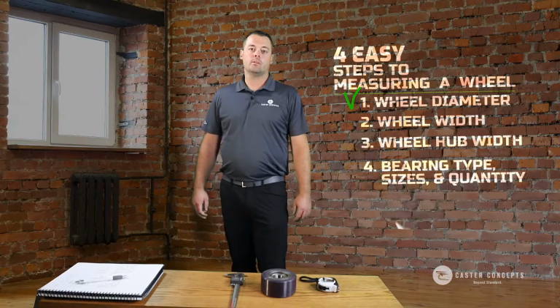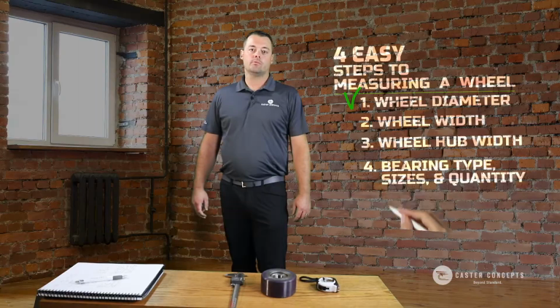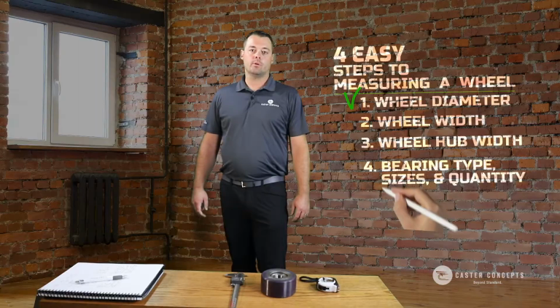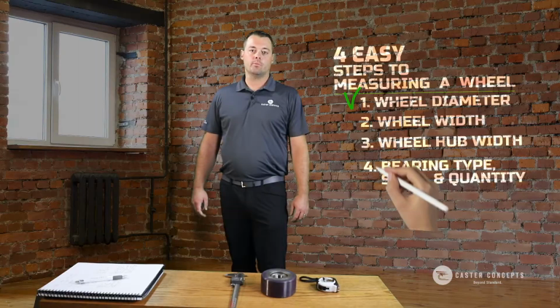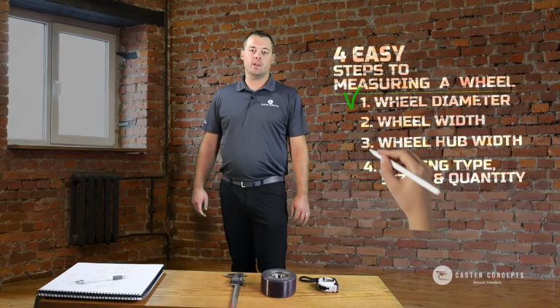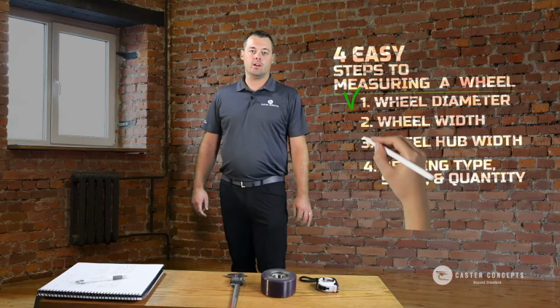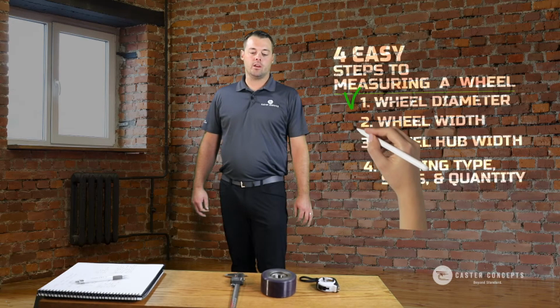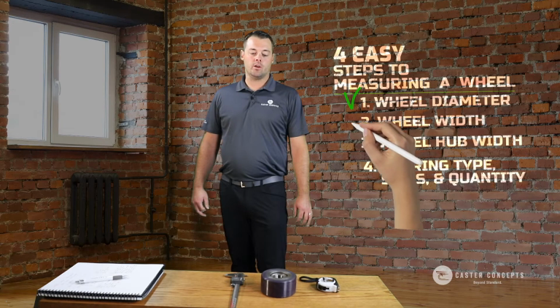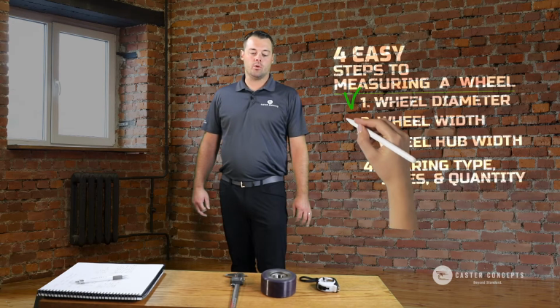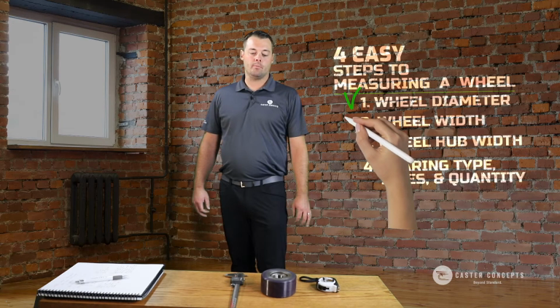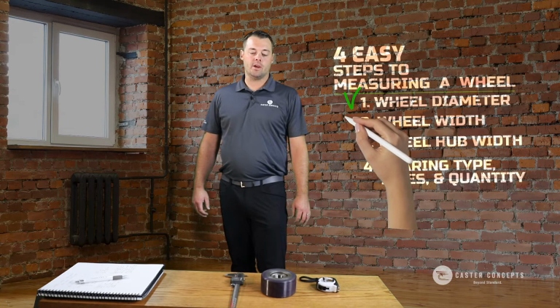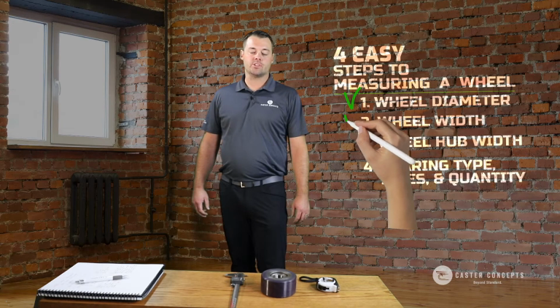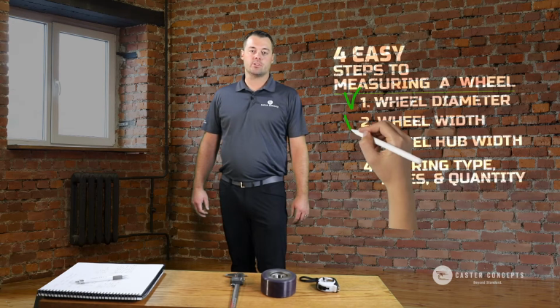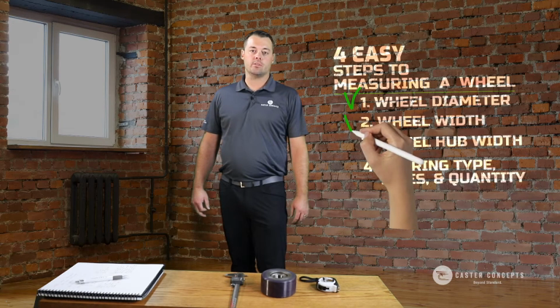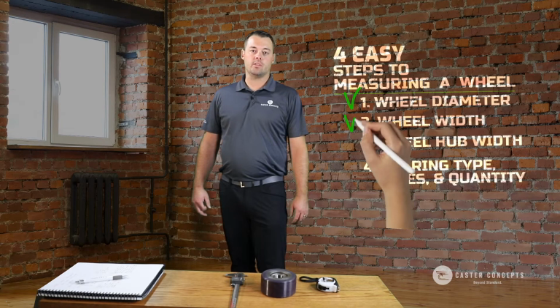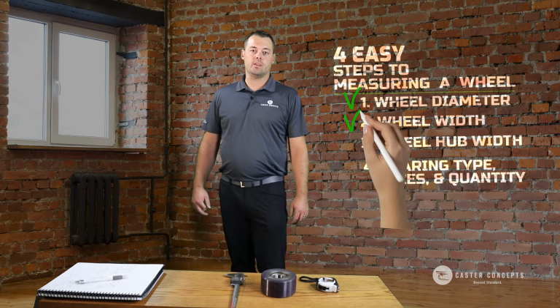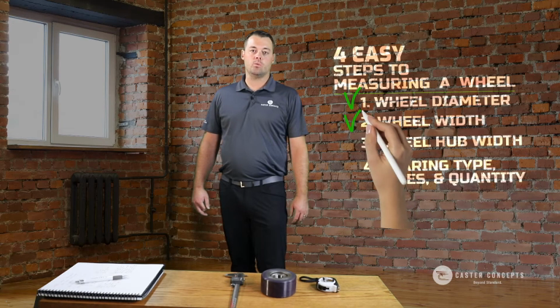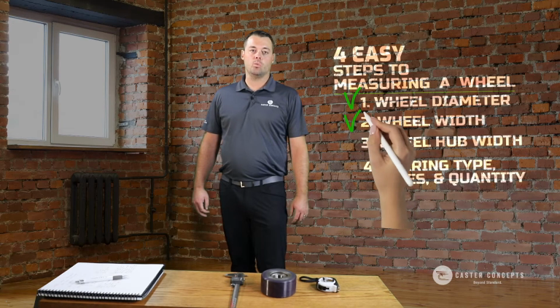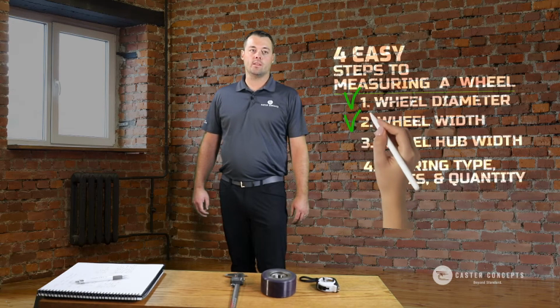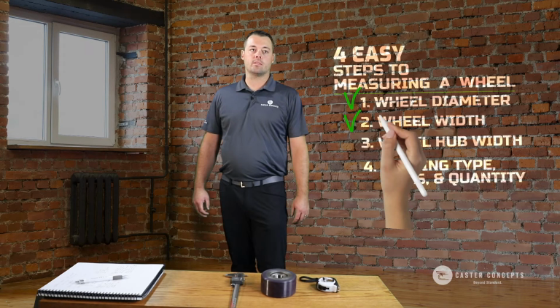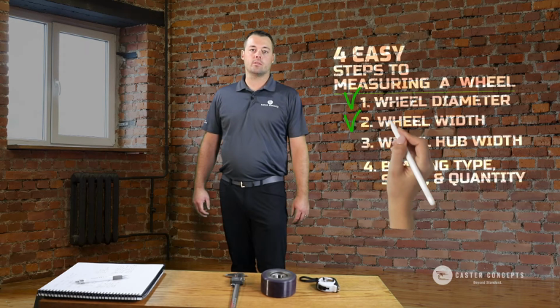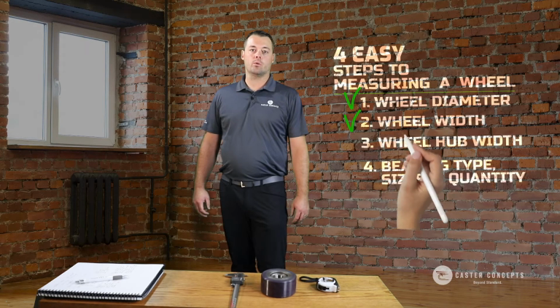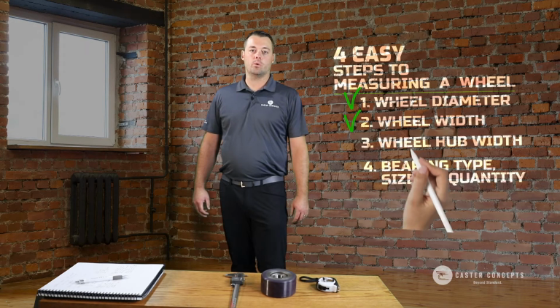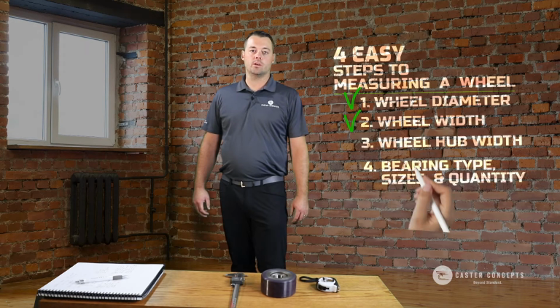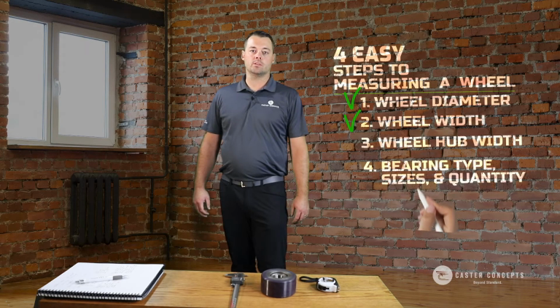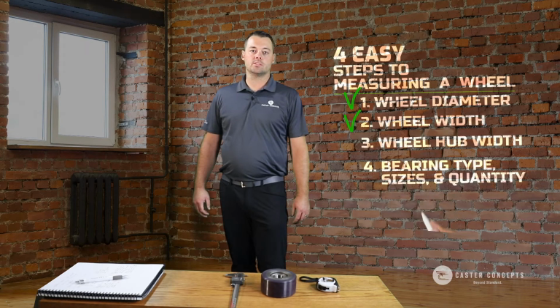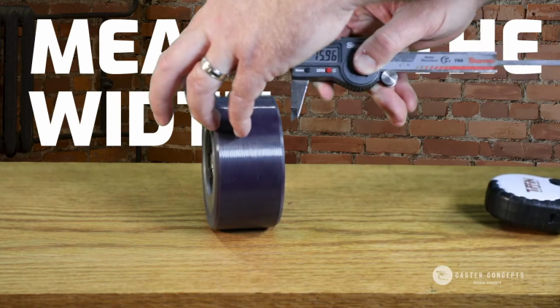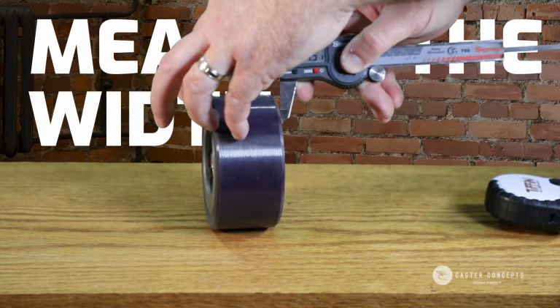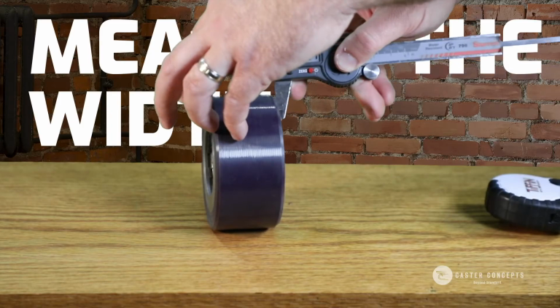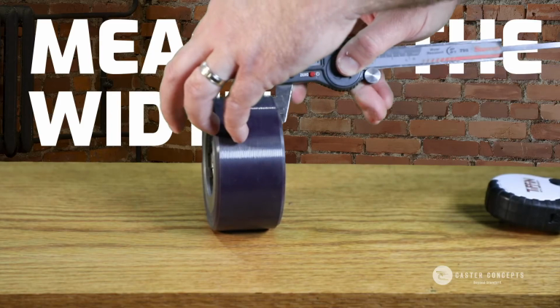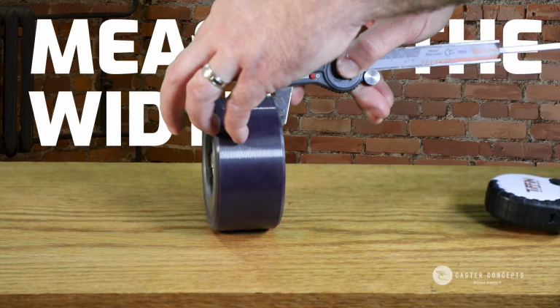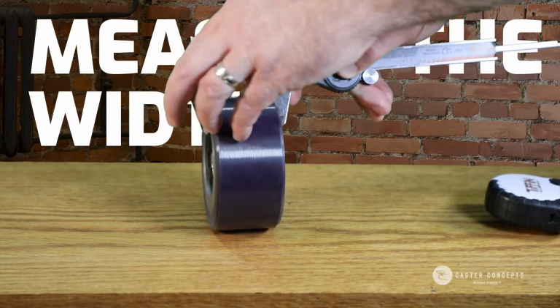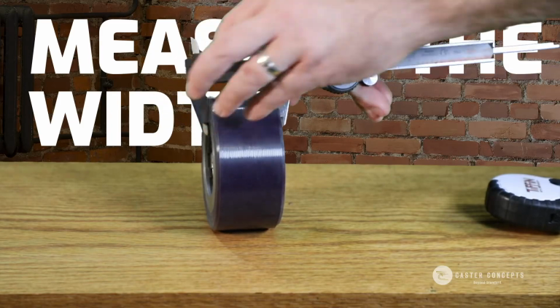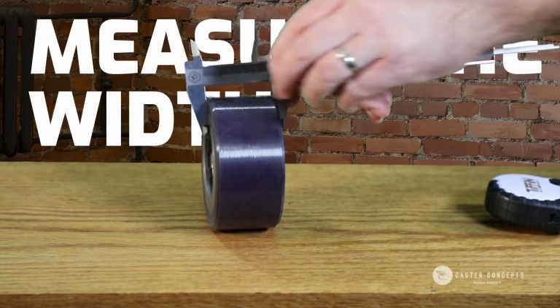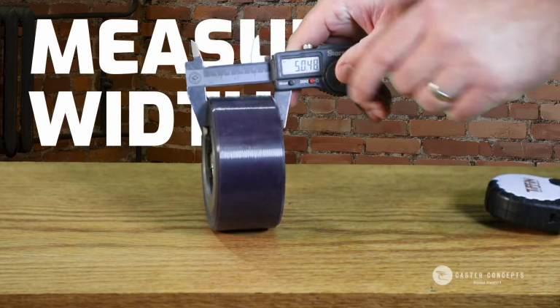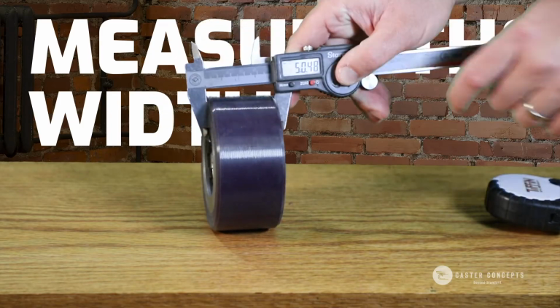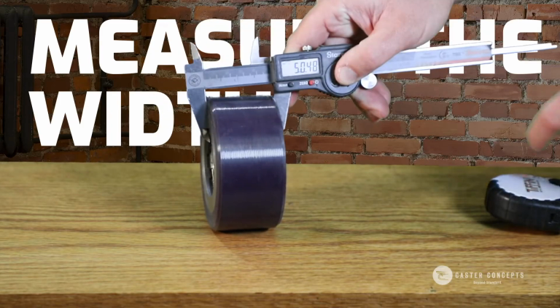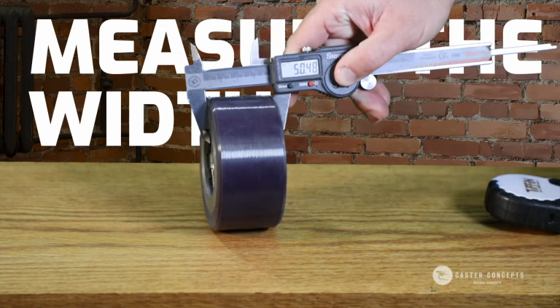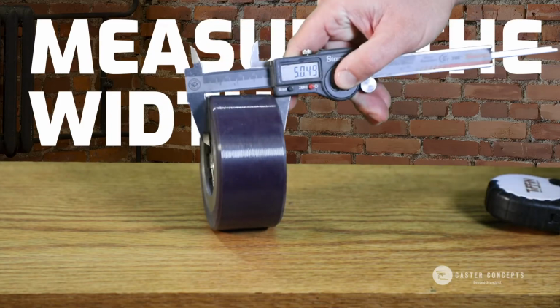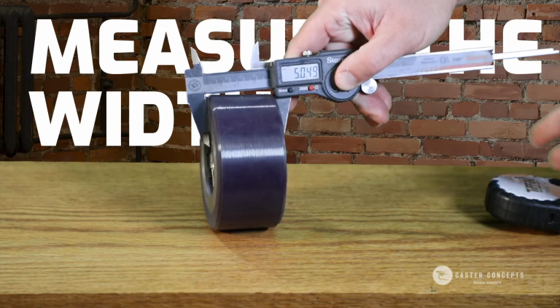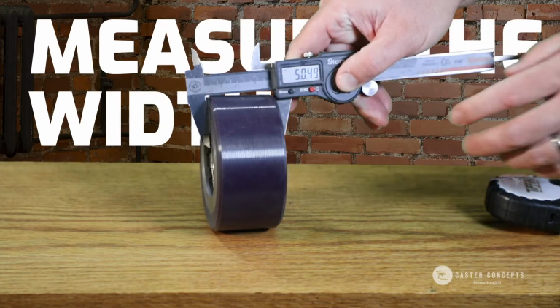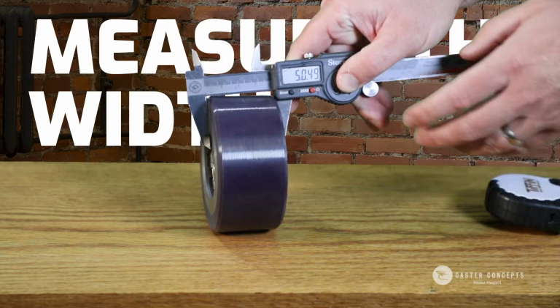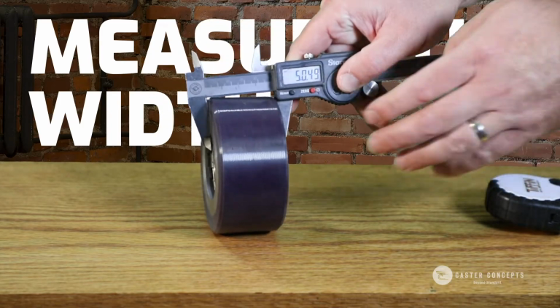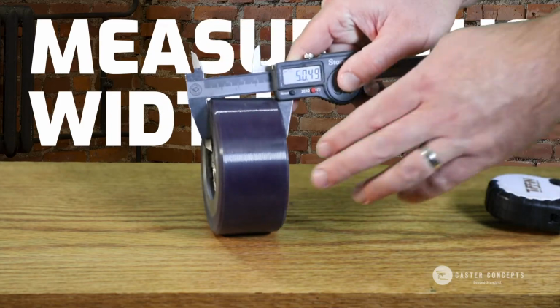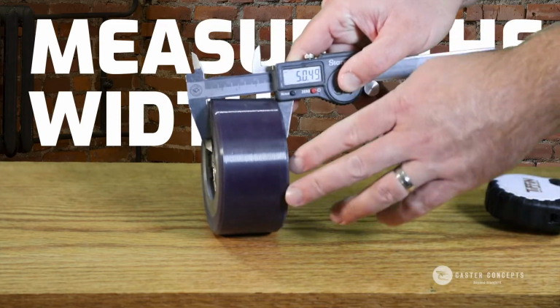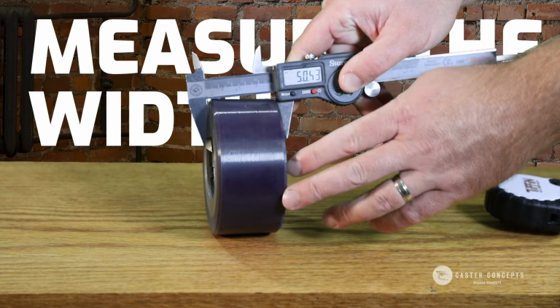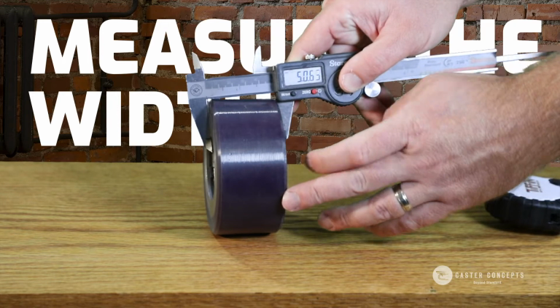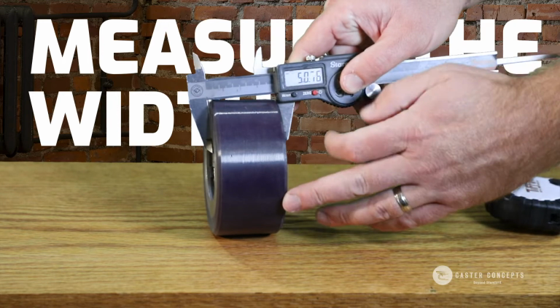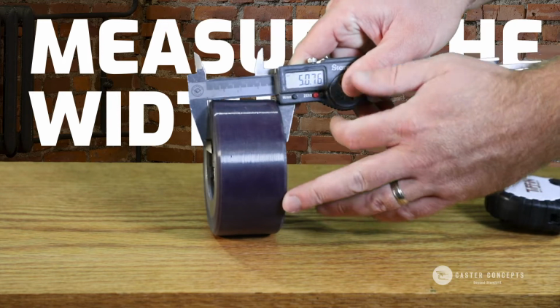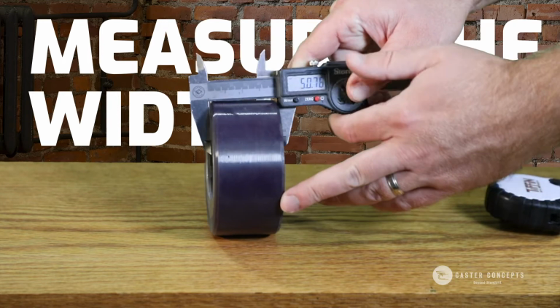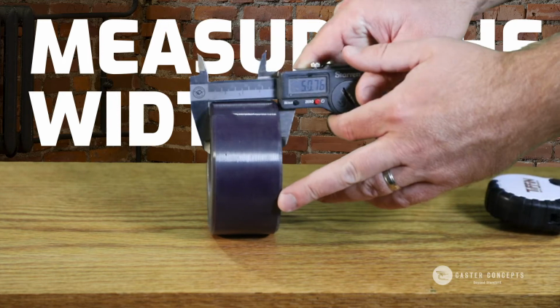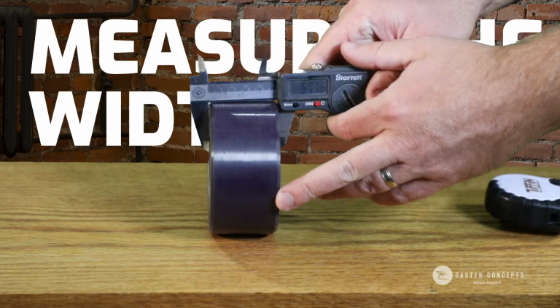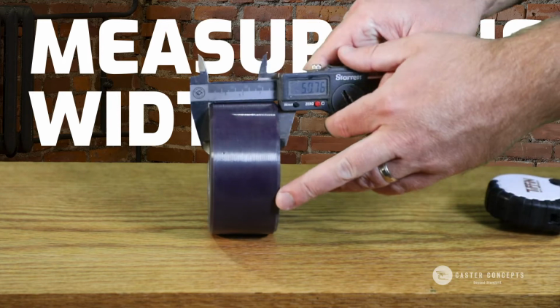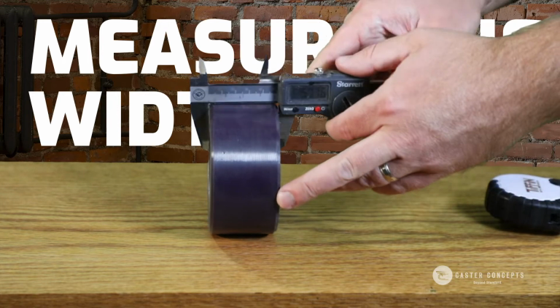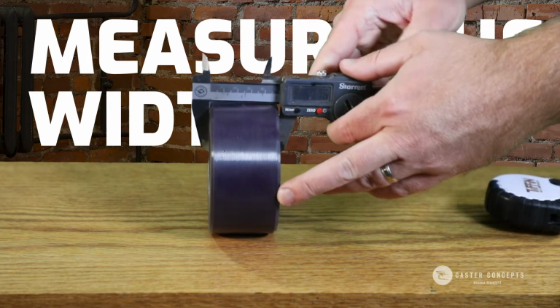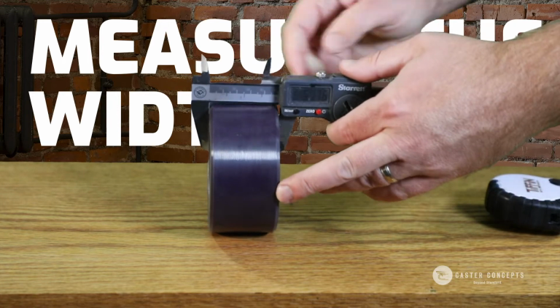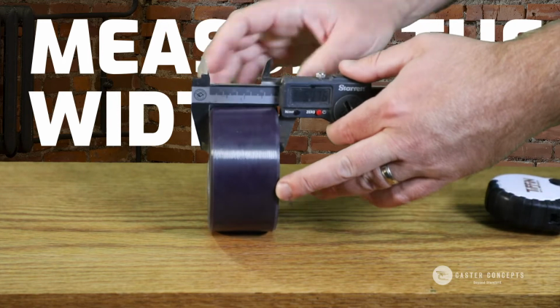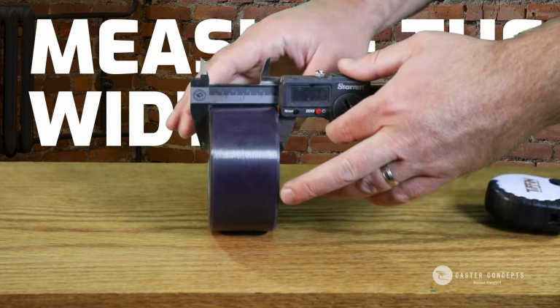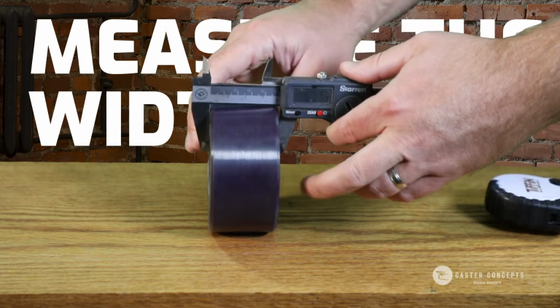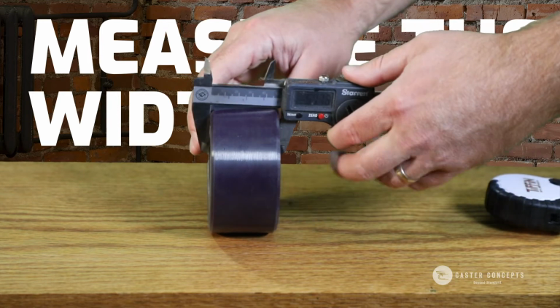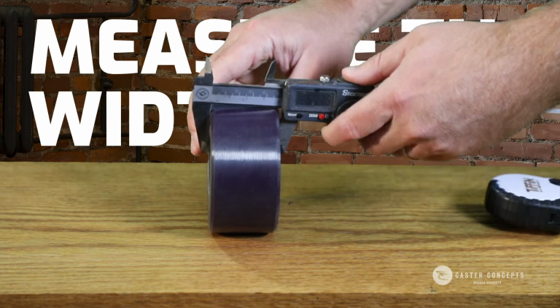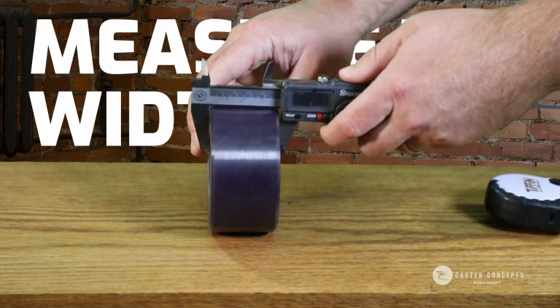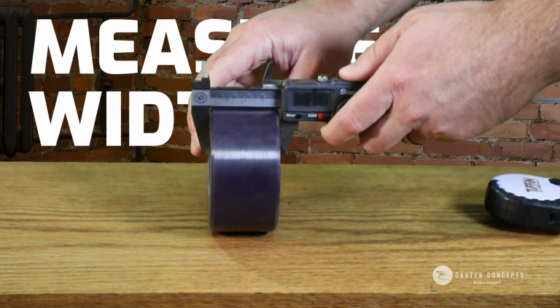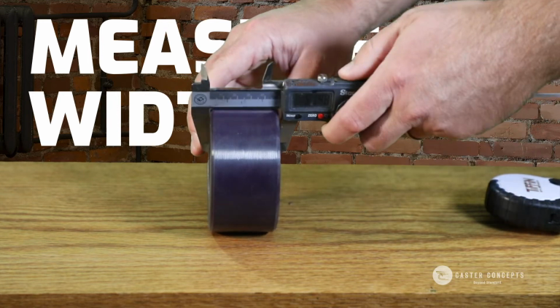From there you're going to want to measure the width of the wheel. Use your calipers and measure the width of the wheel.